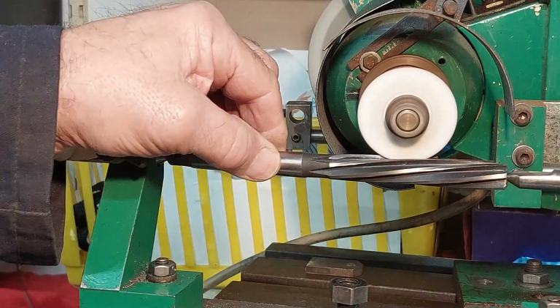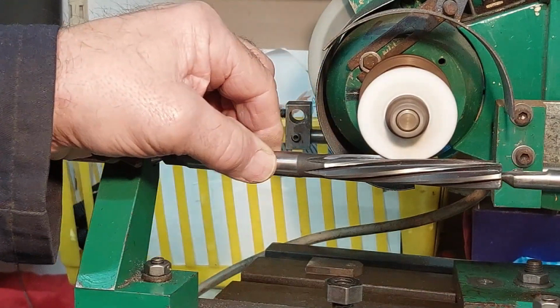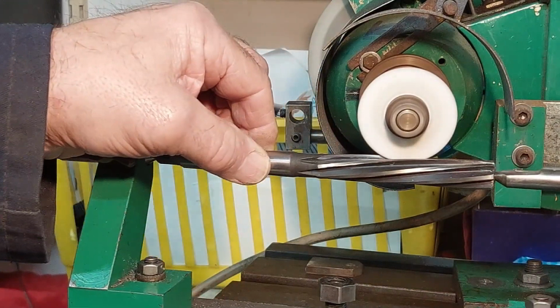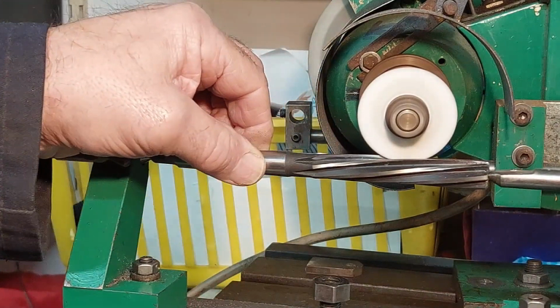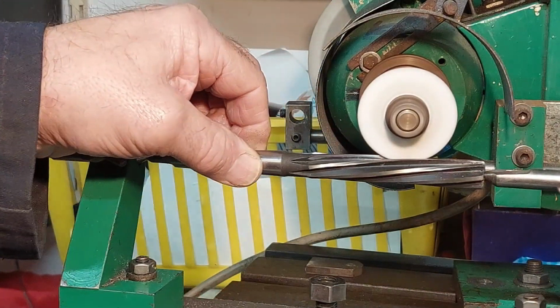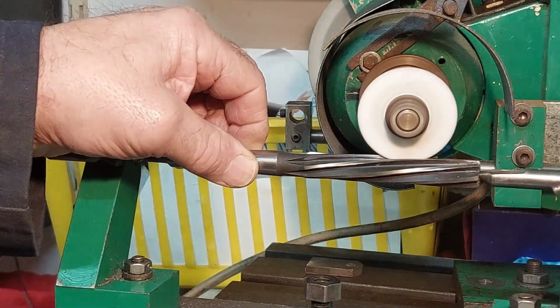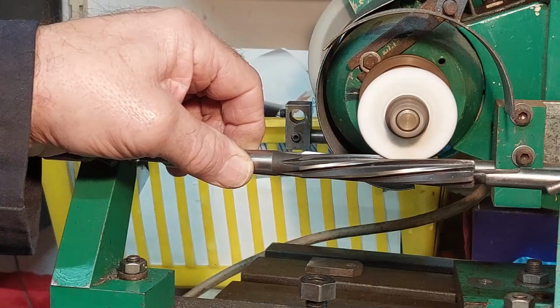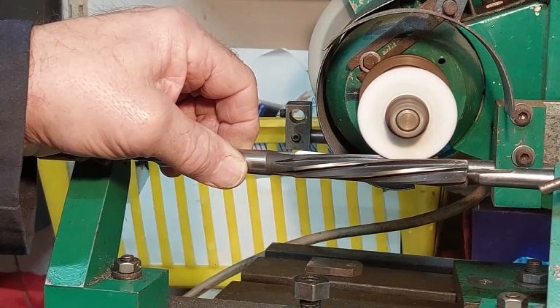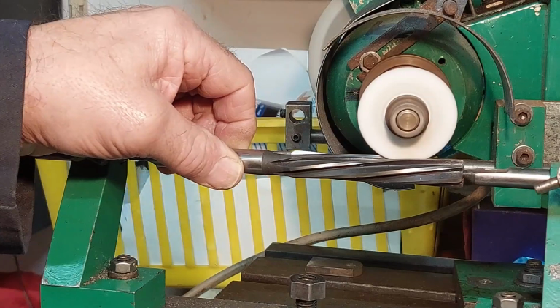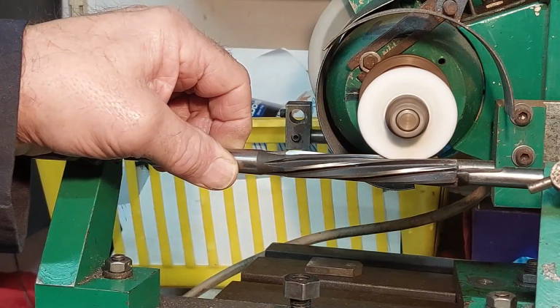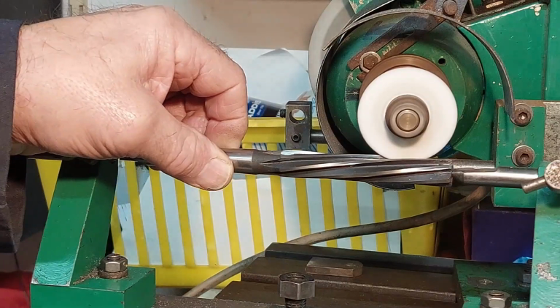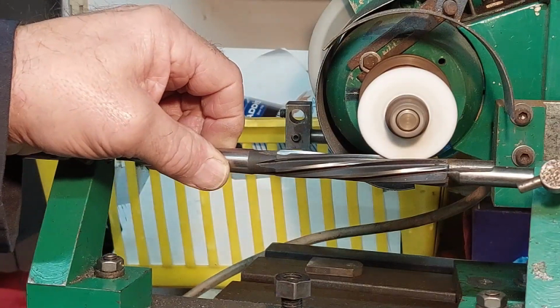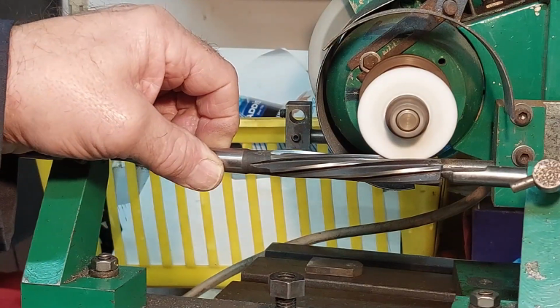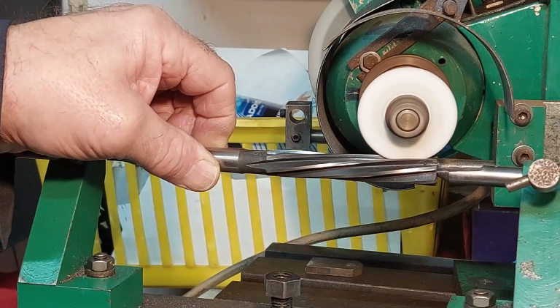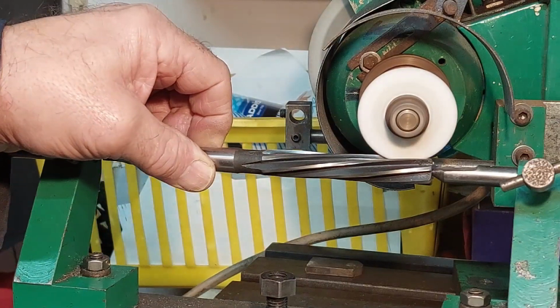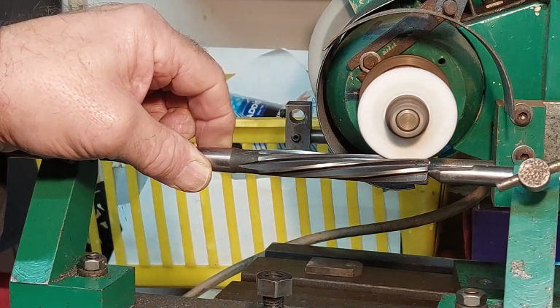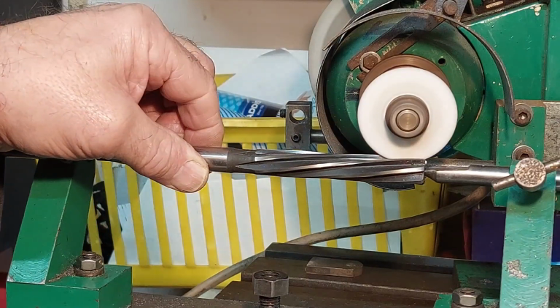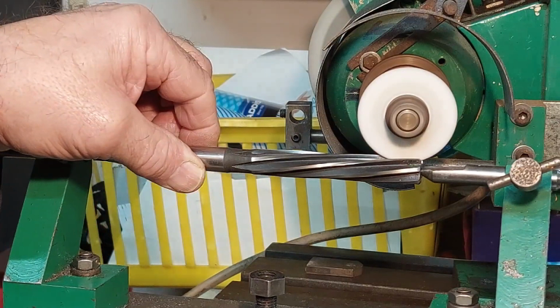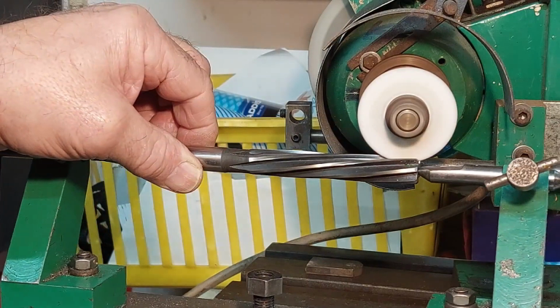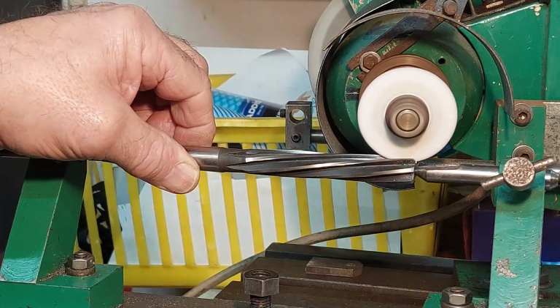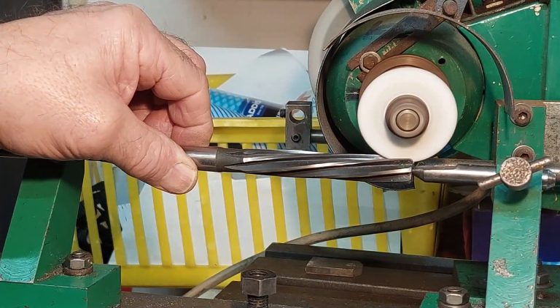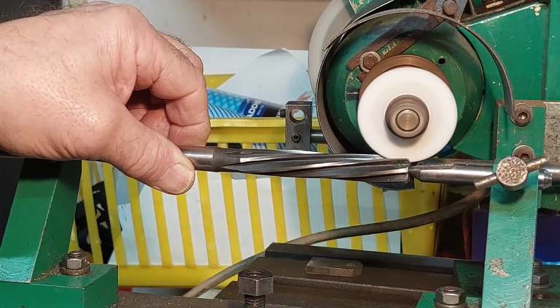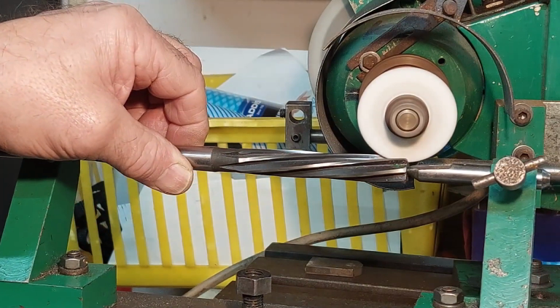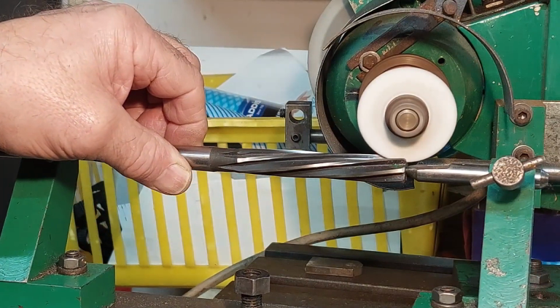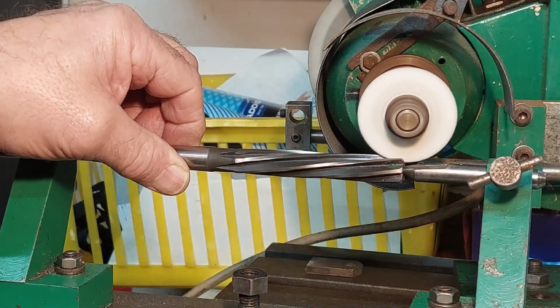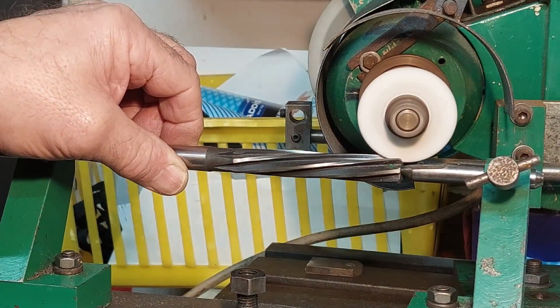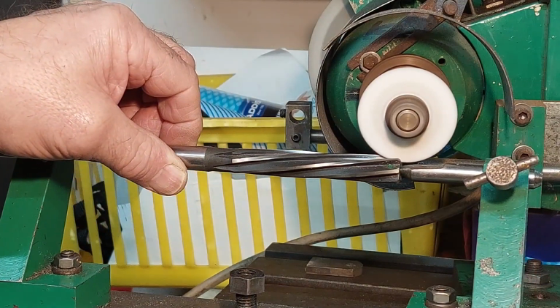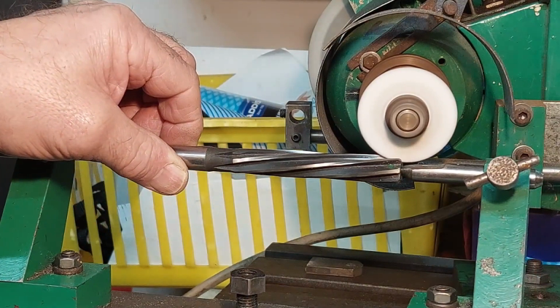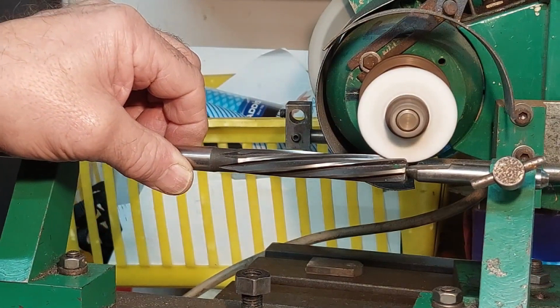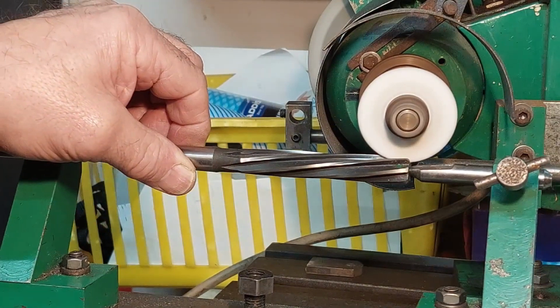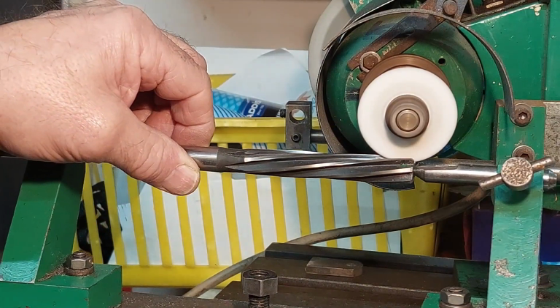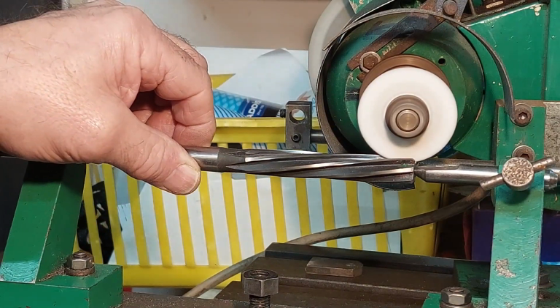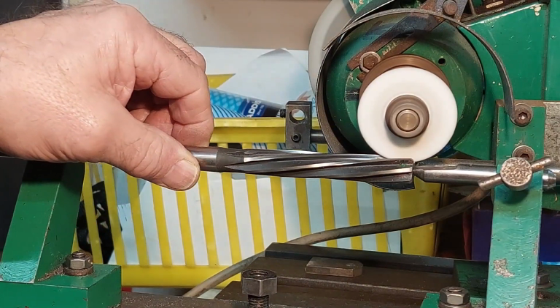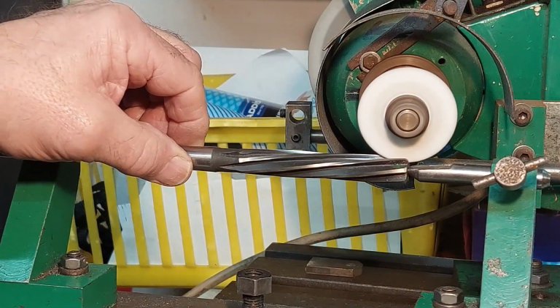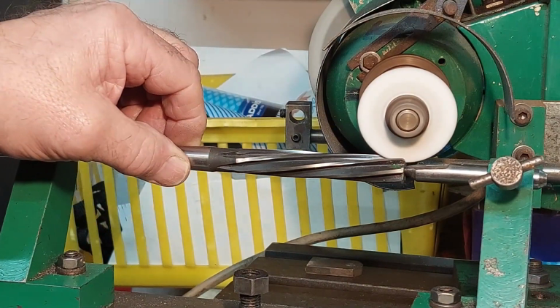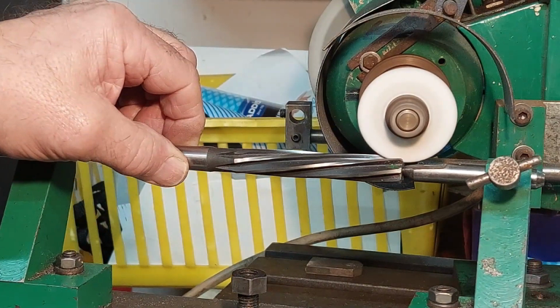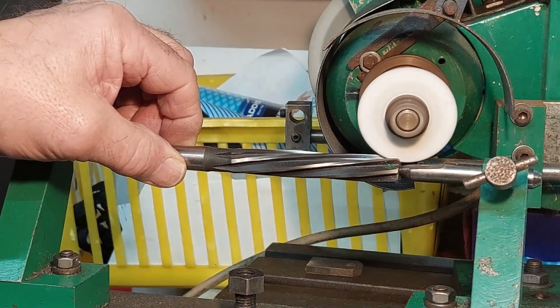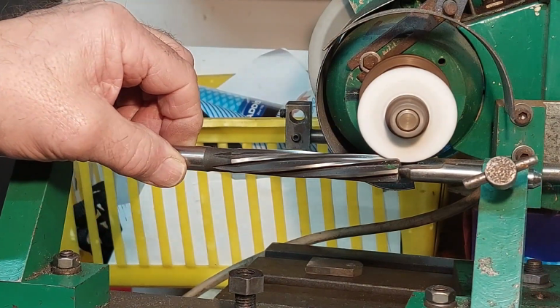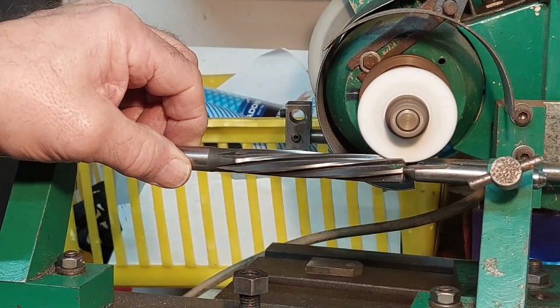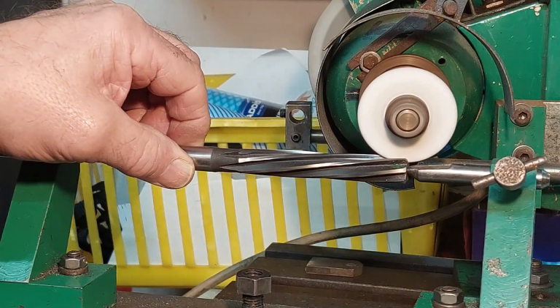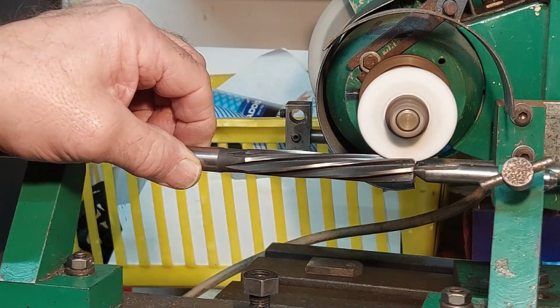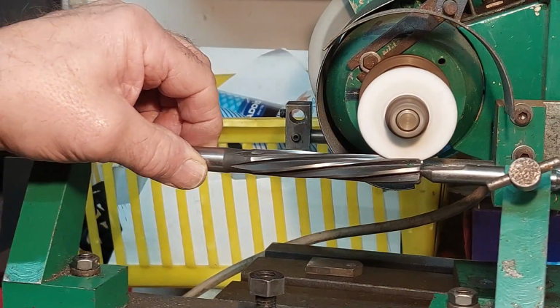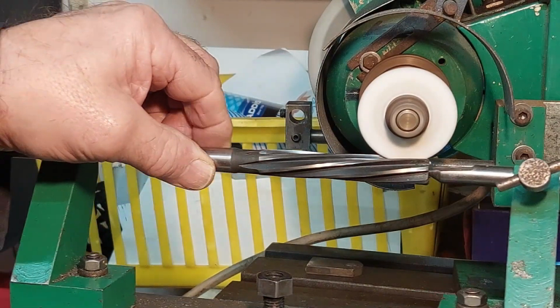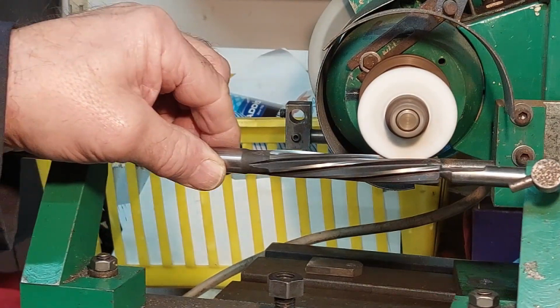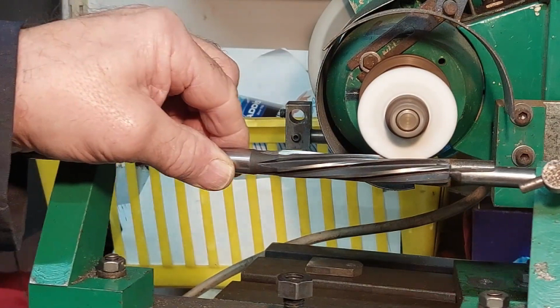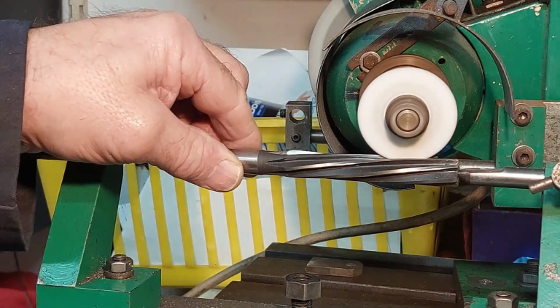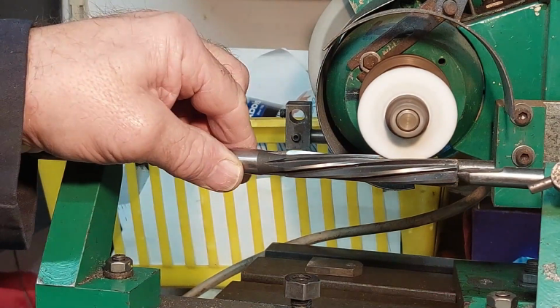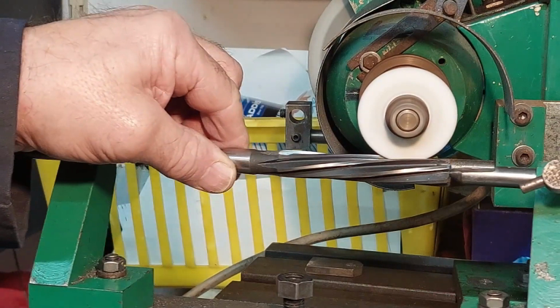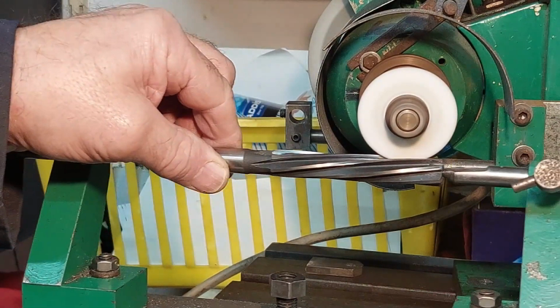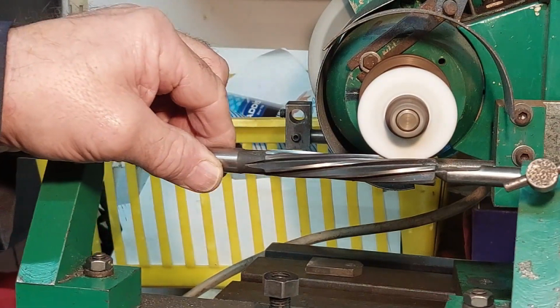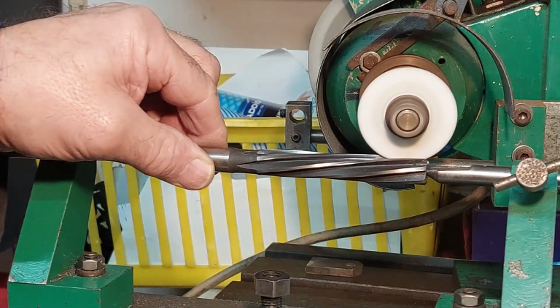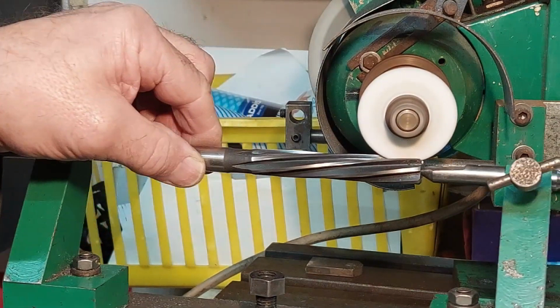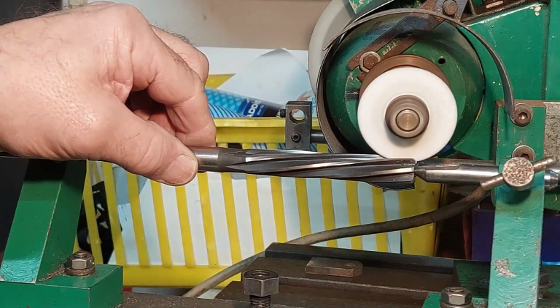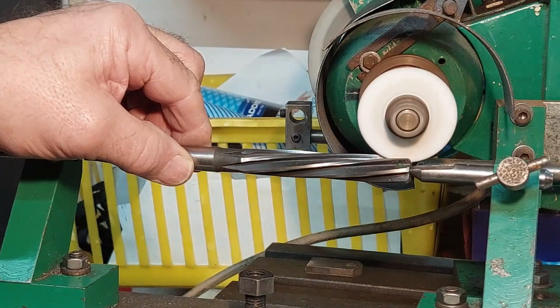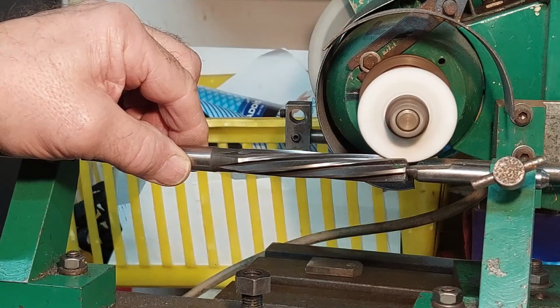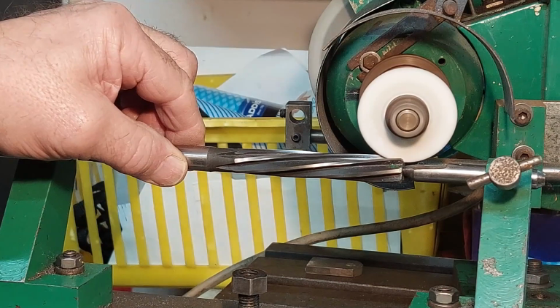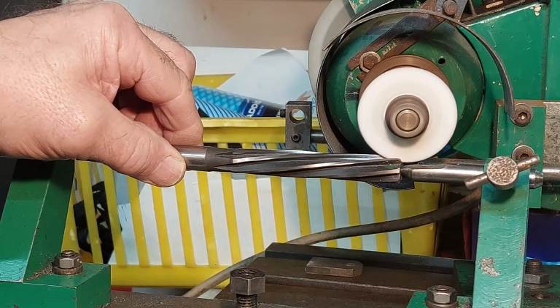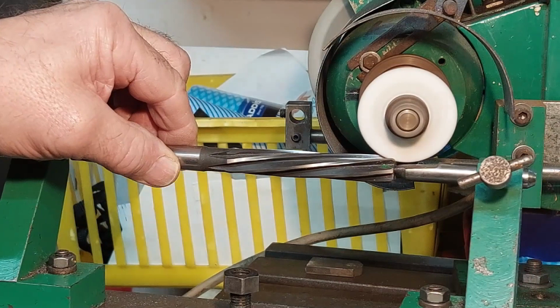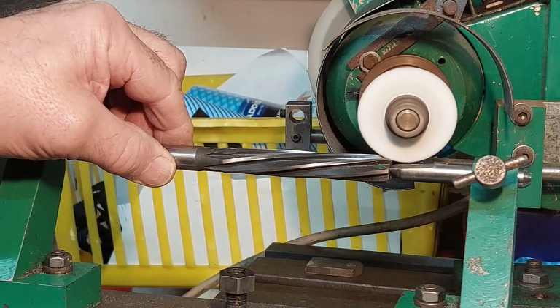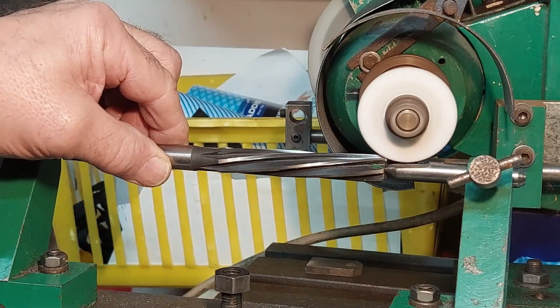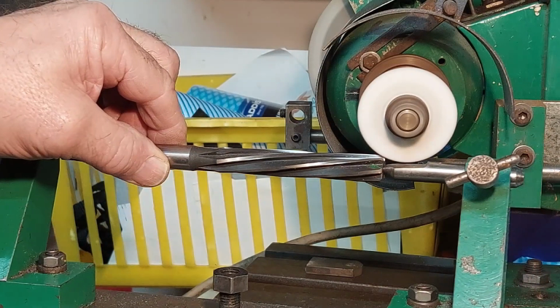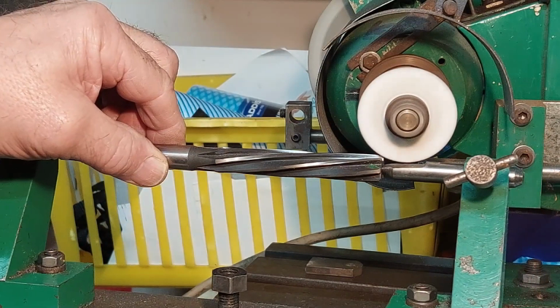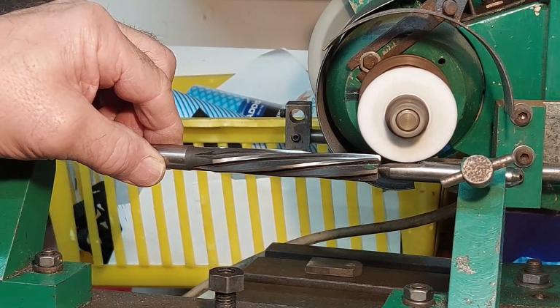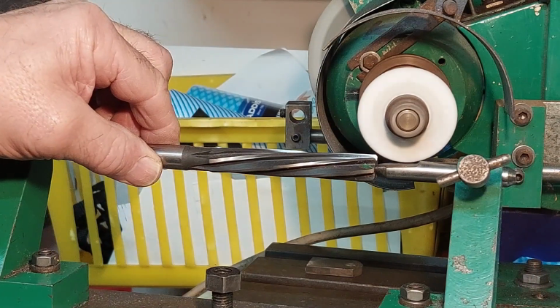Here you can see the wheel being paused slightly at the end of the flute so as not to create a rolled edge.